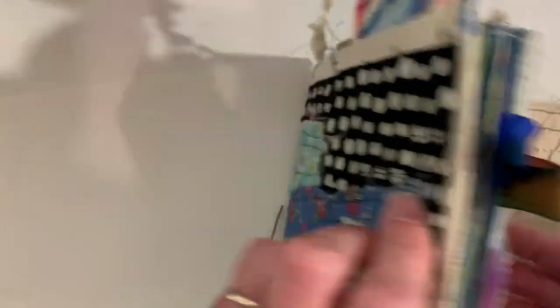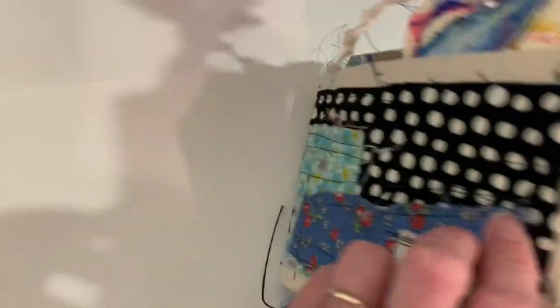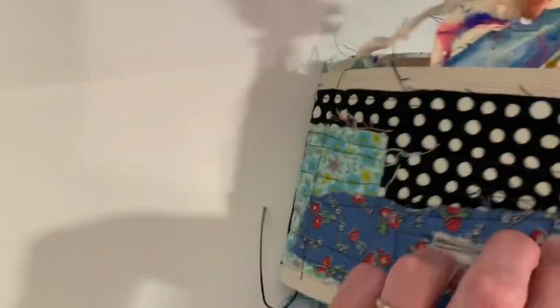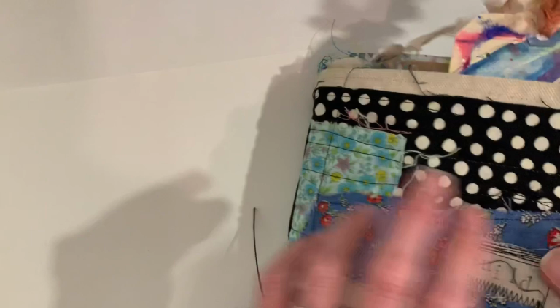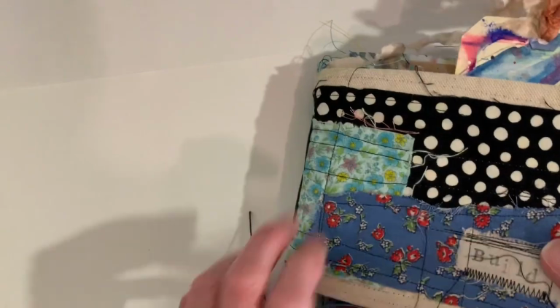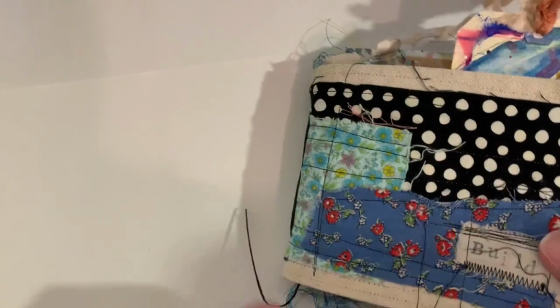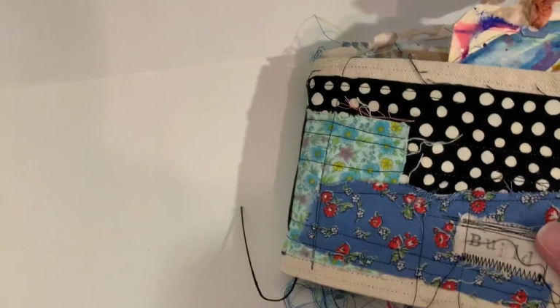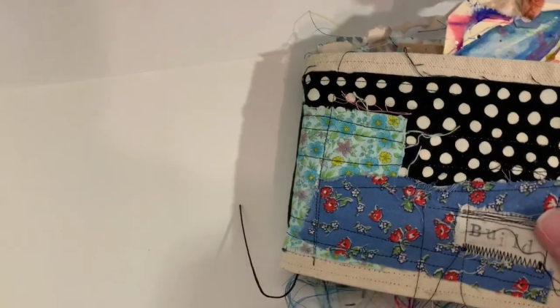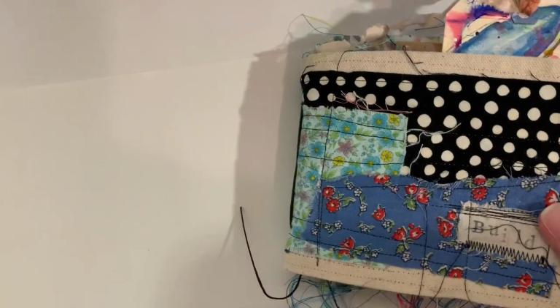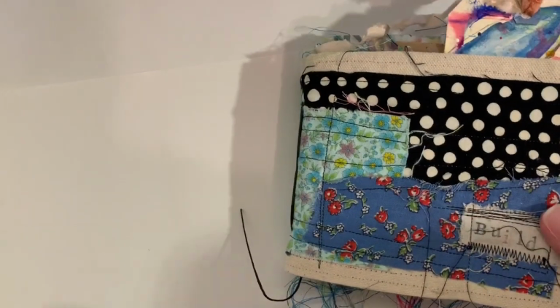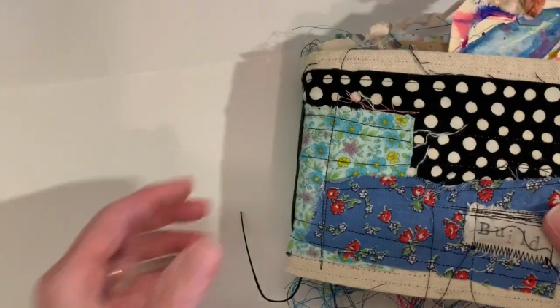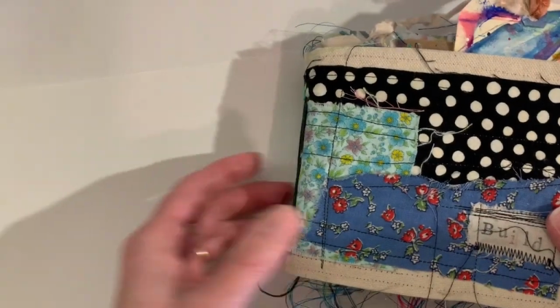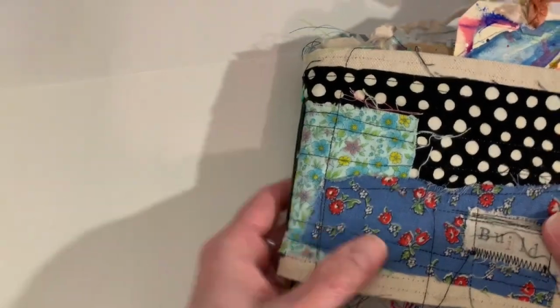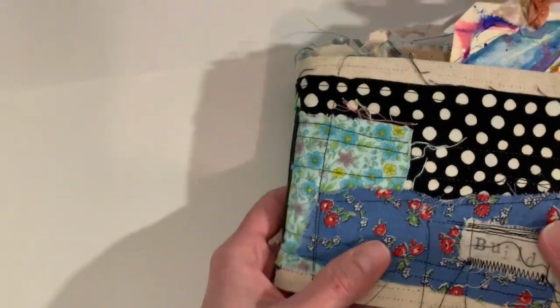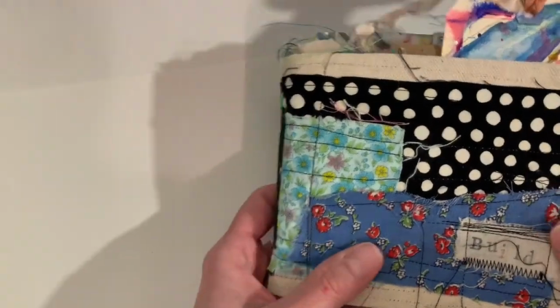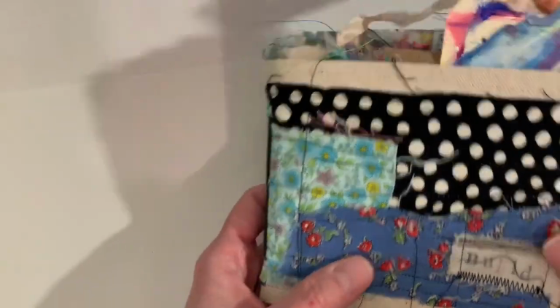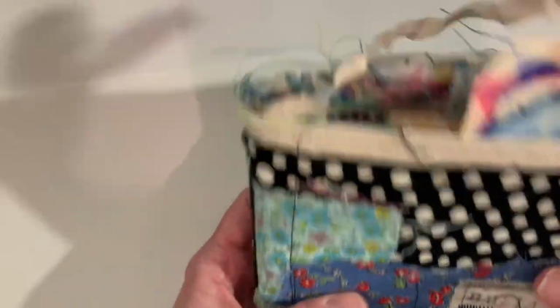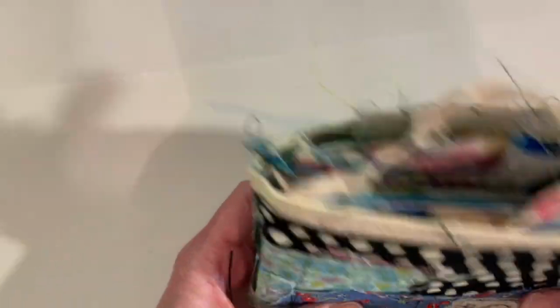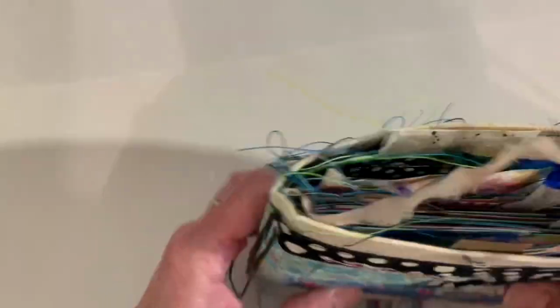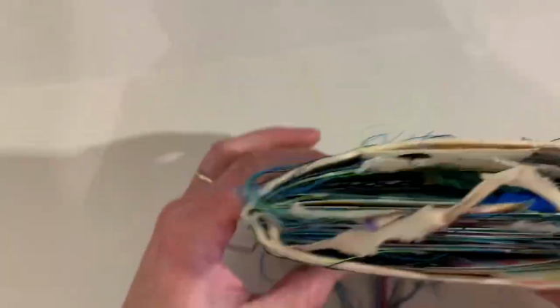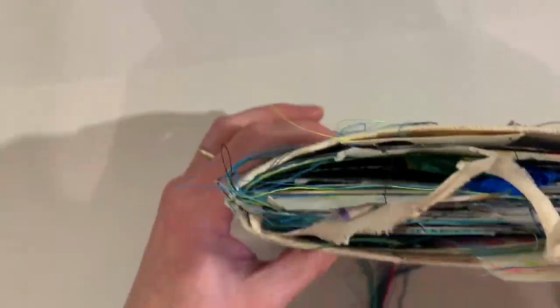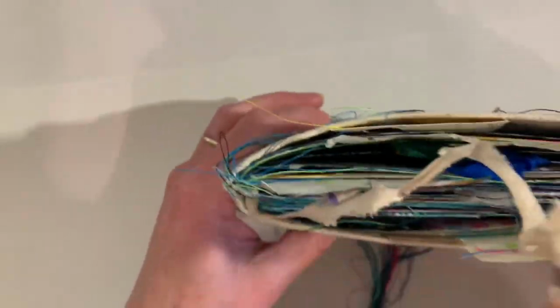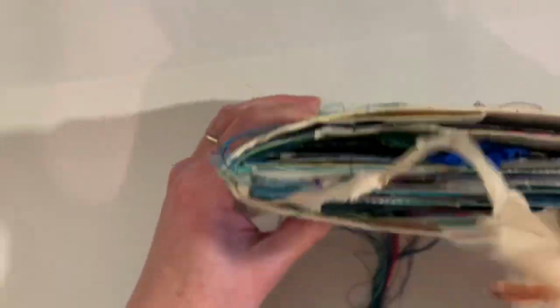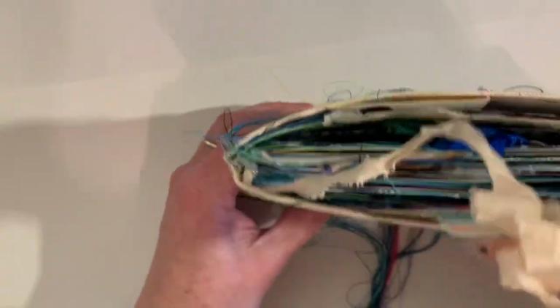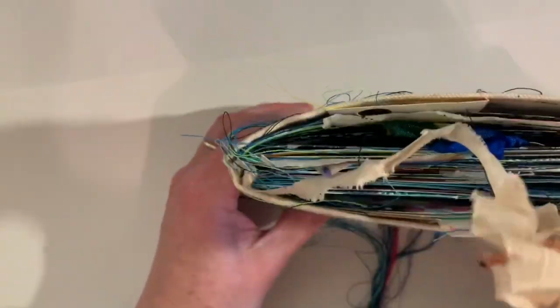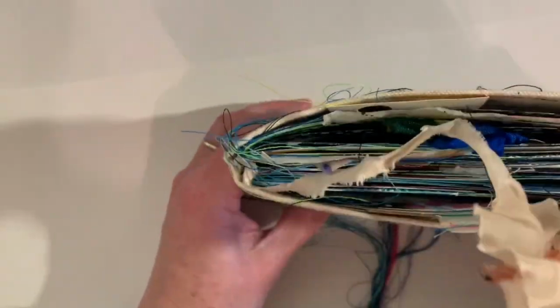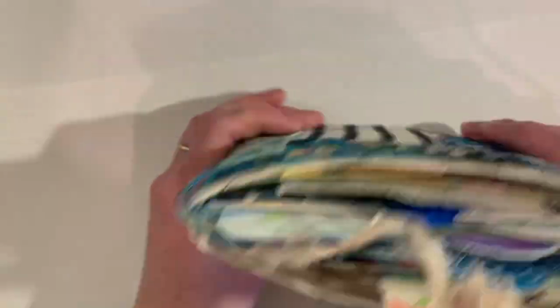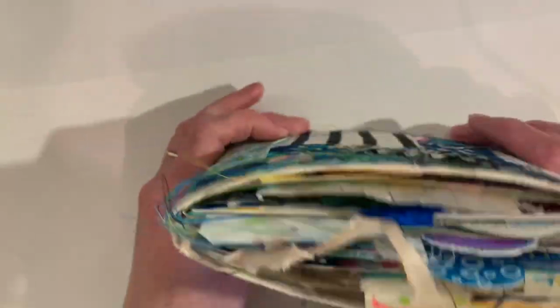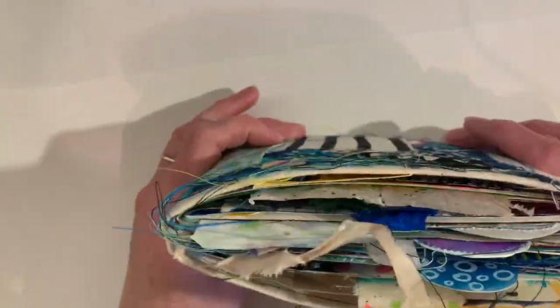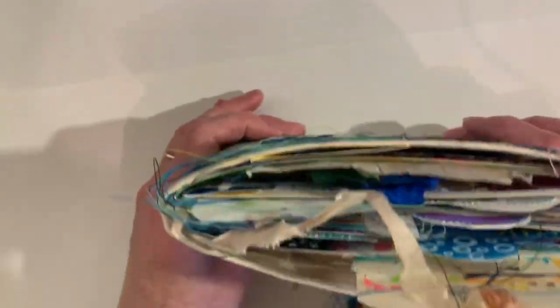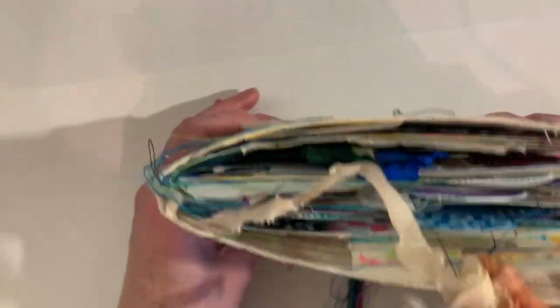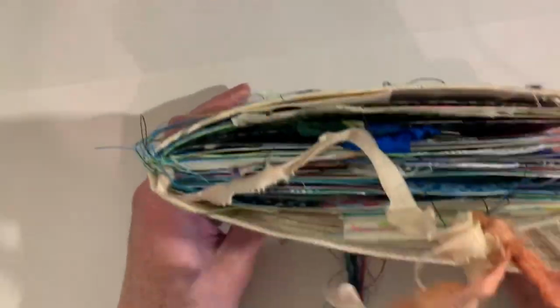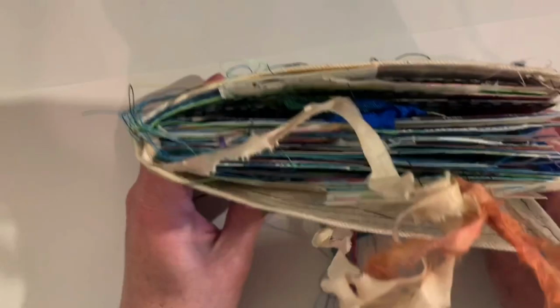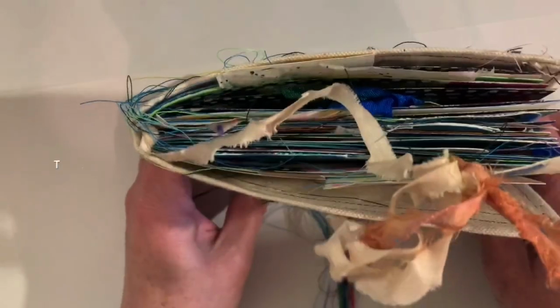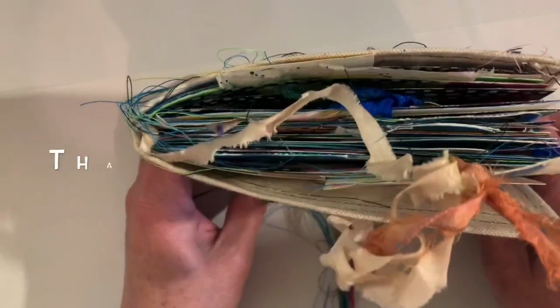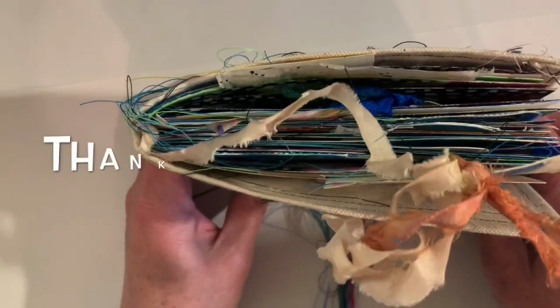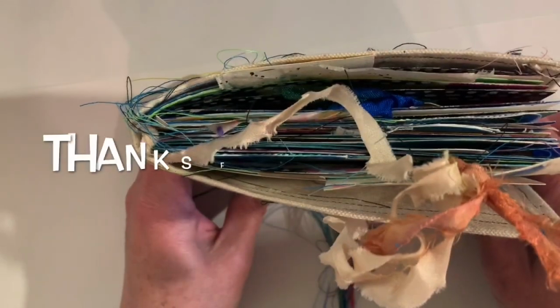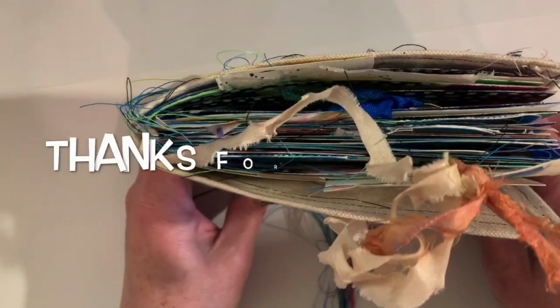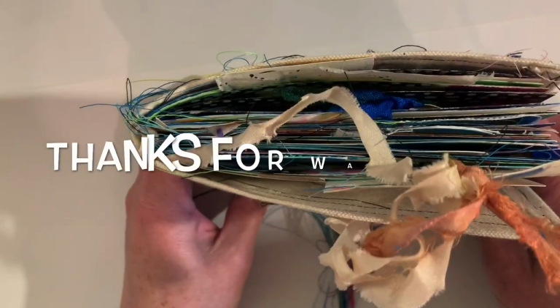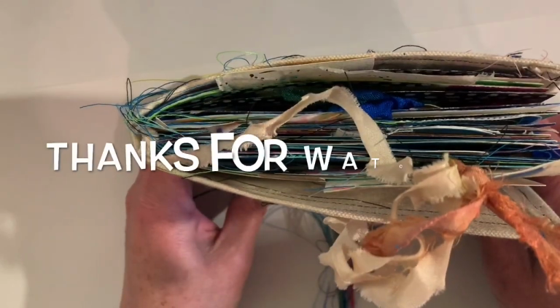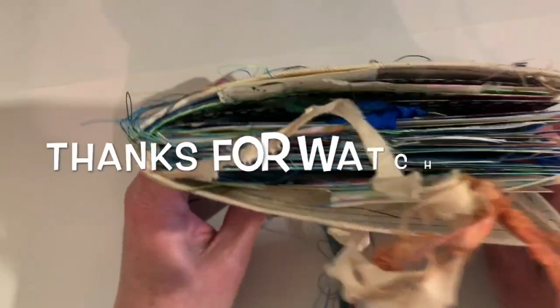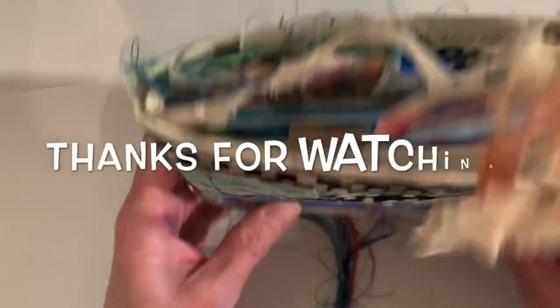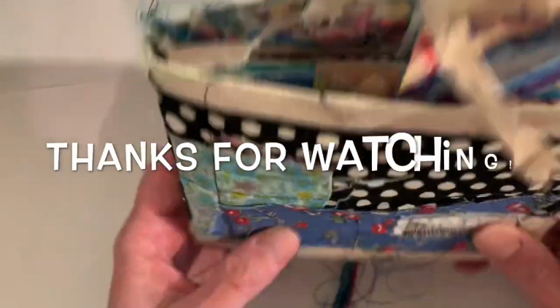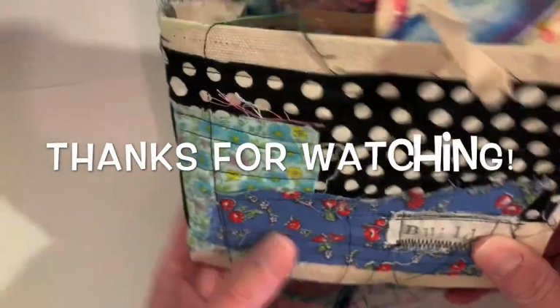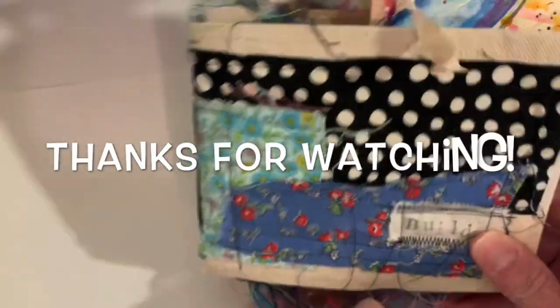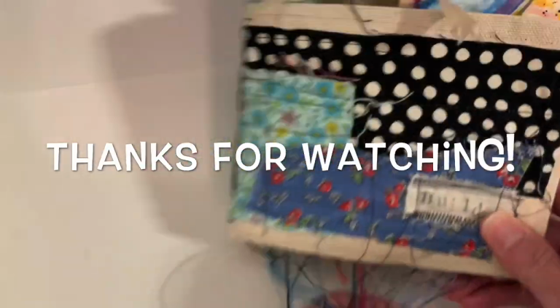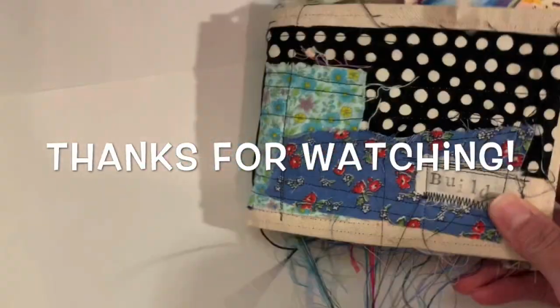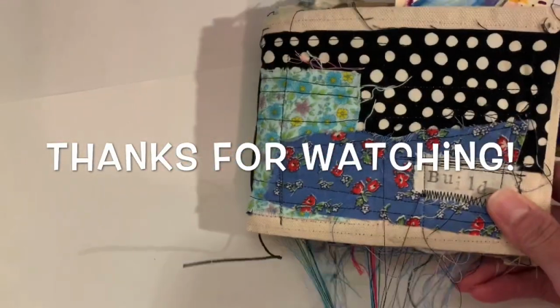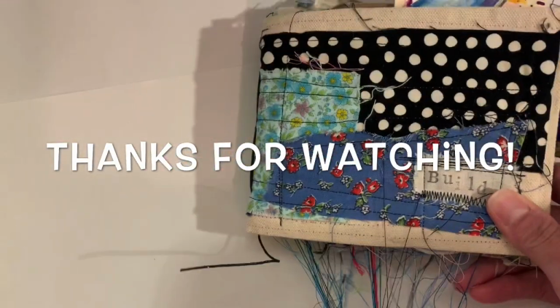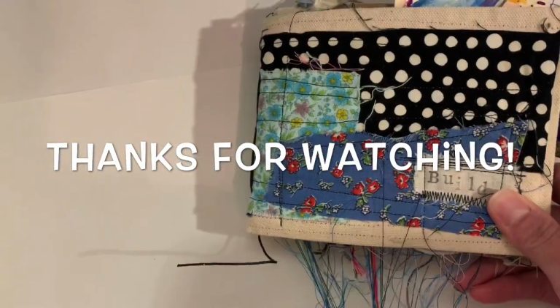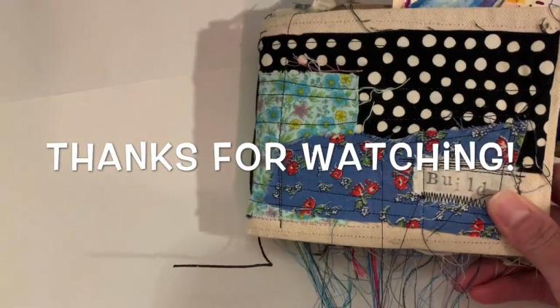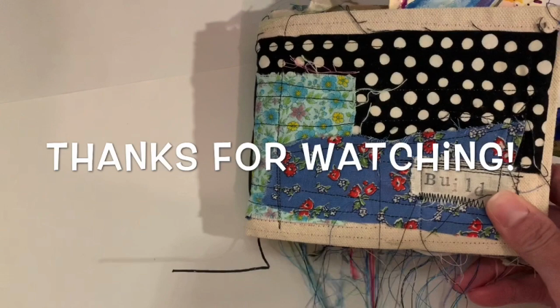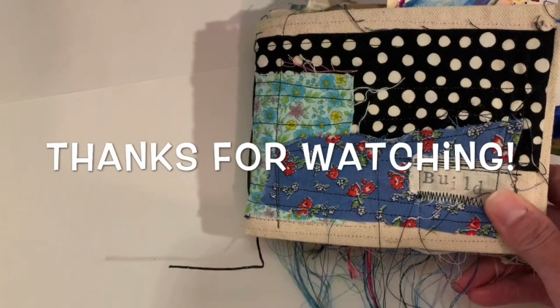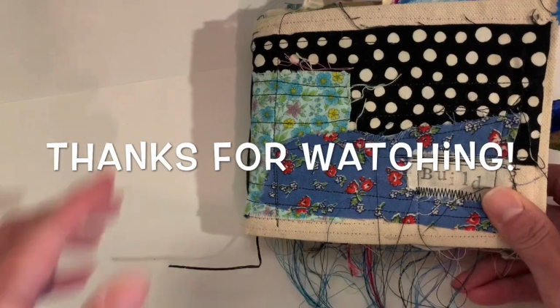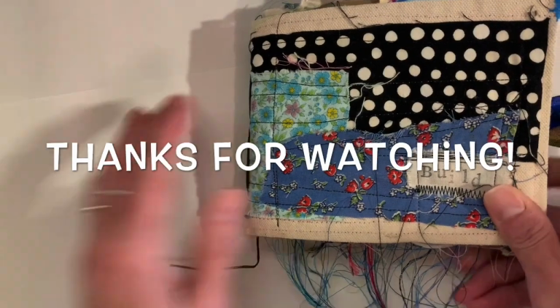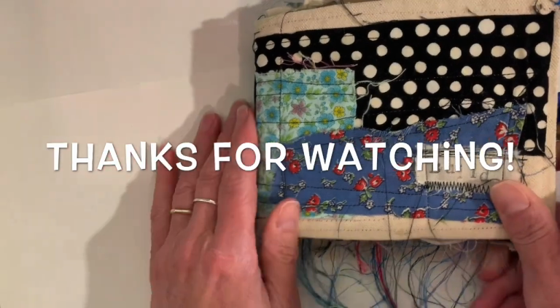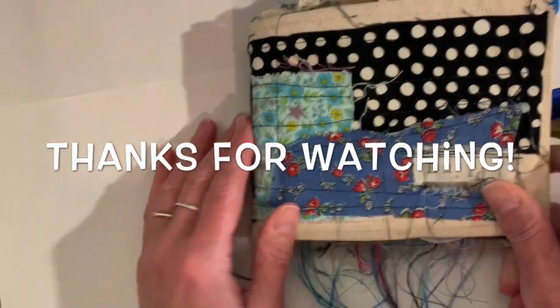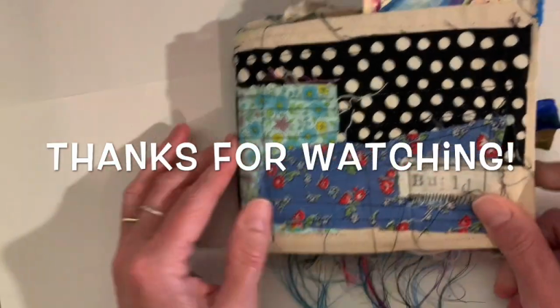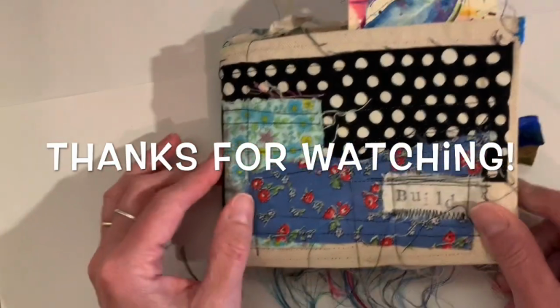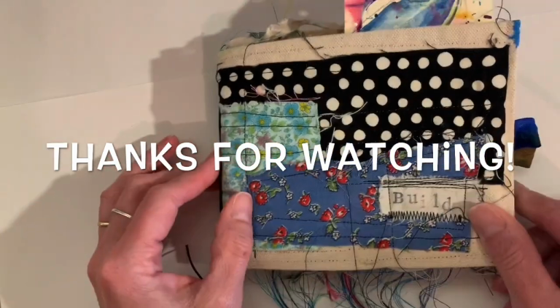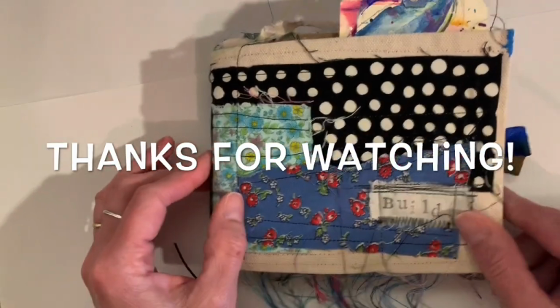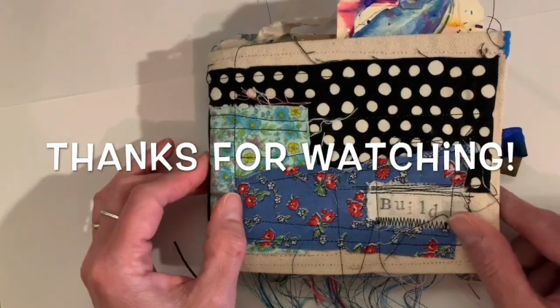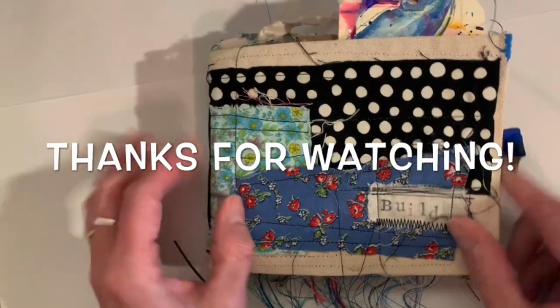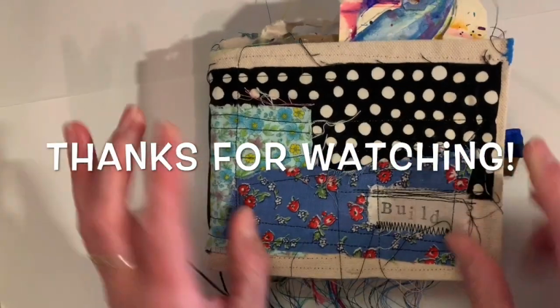So that is it — that is my pocket journal. I hope you enjoyed. Have a great day.